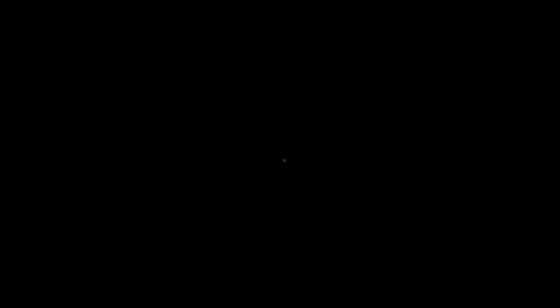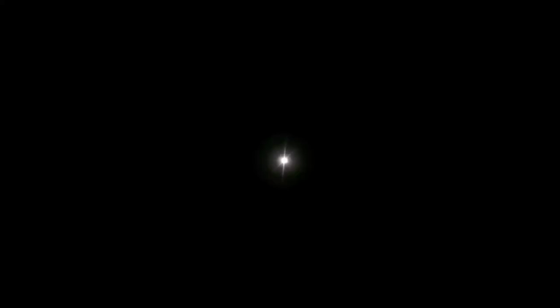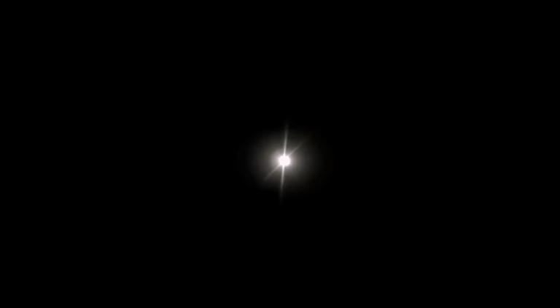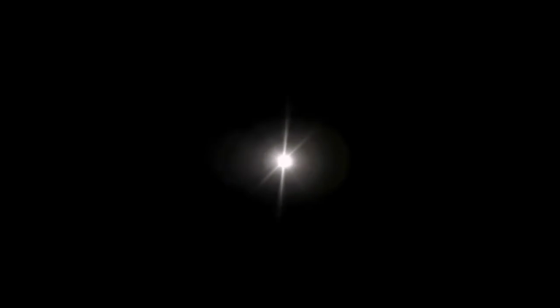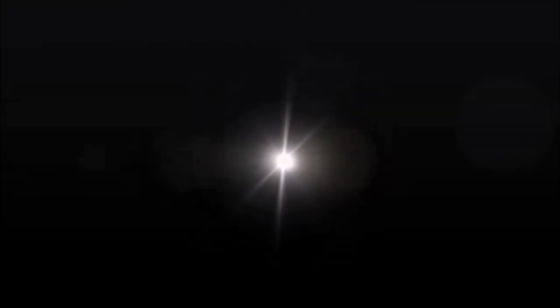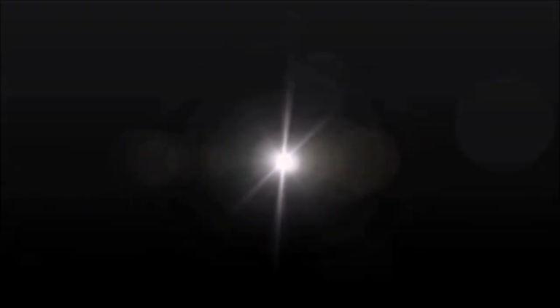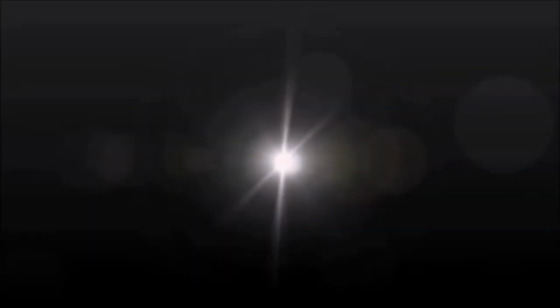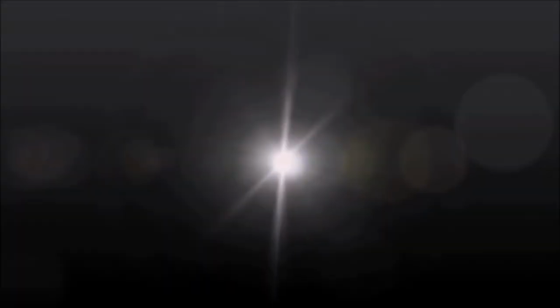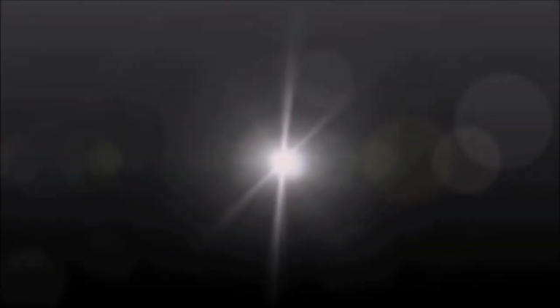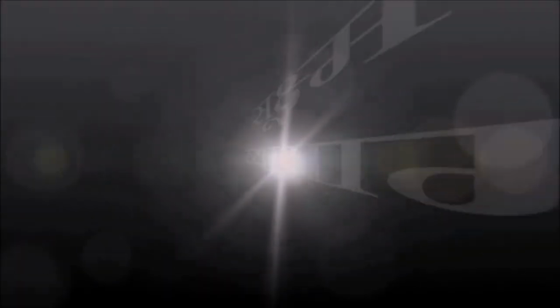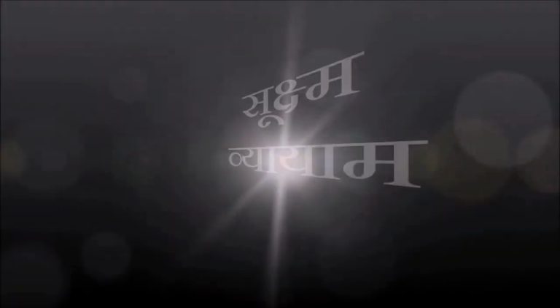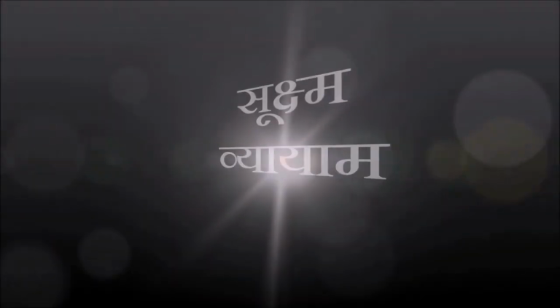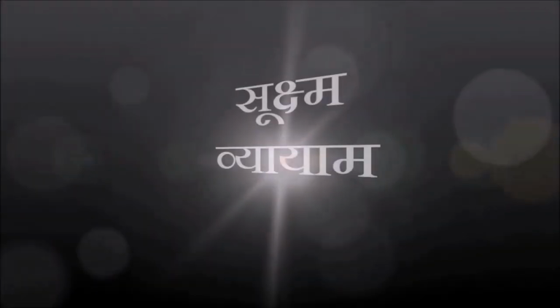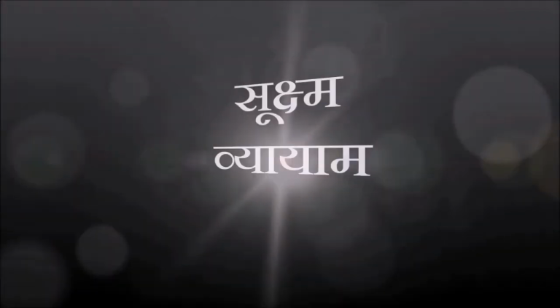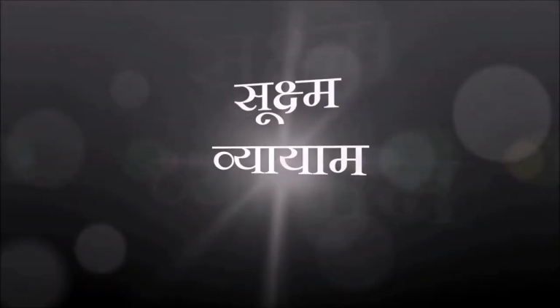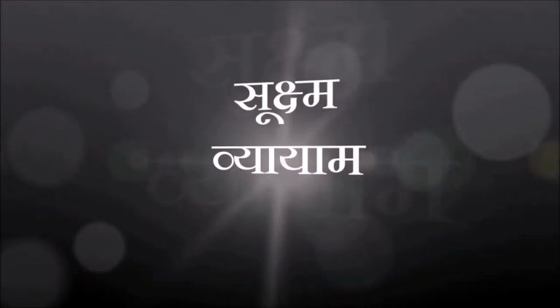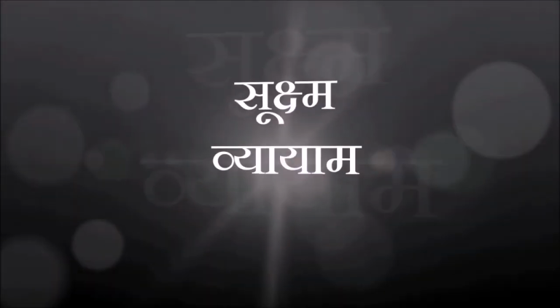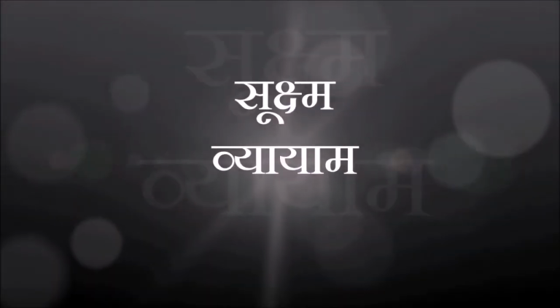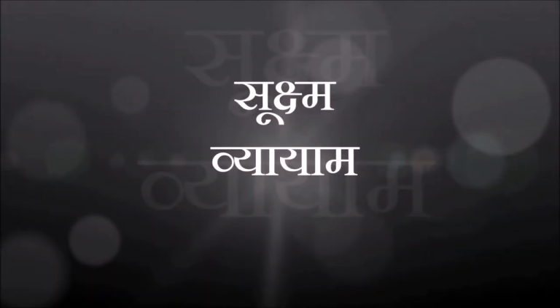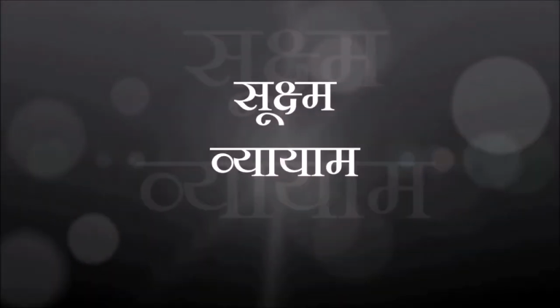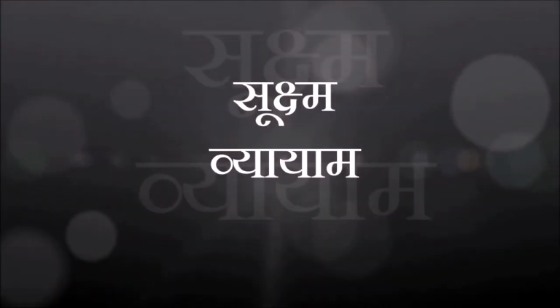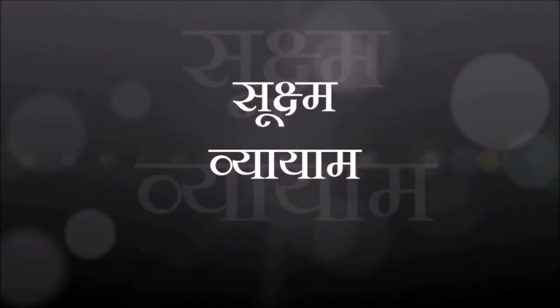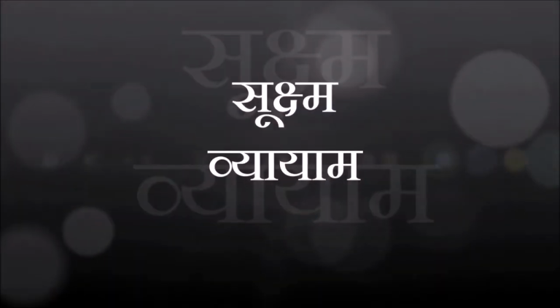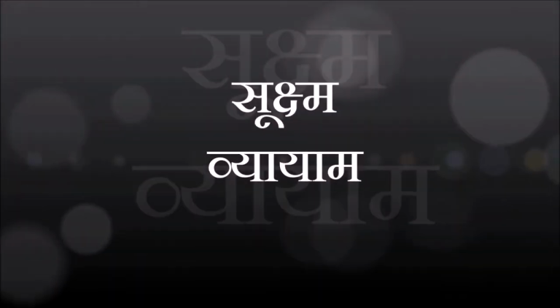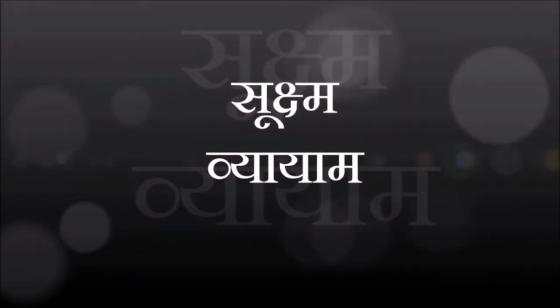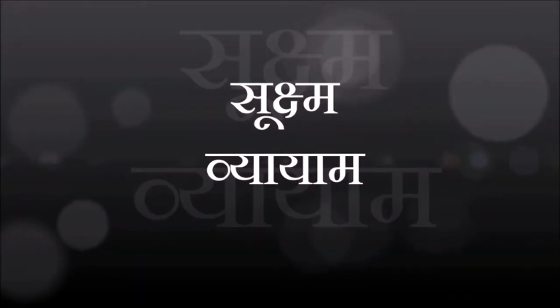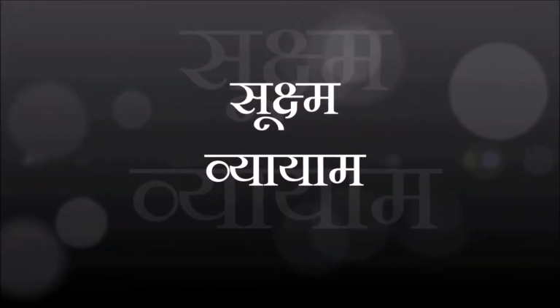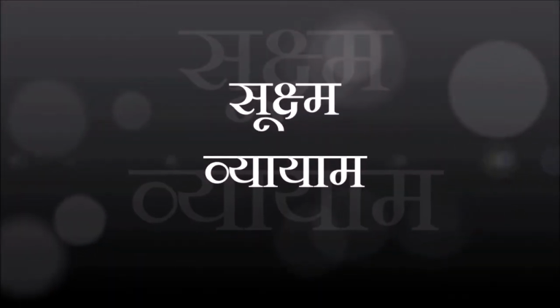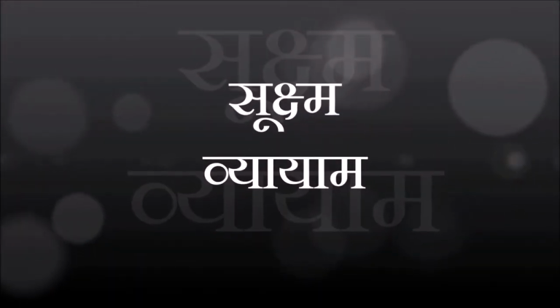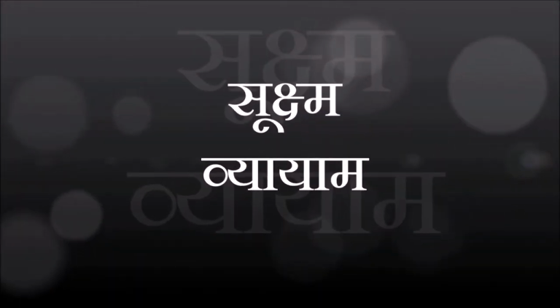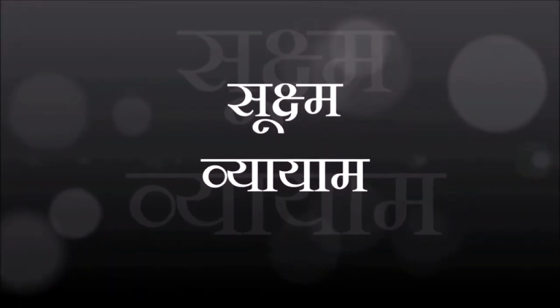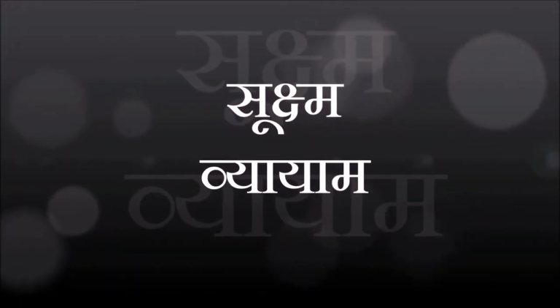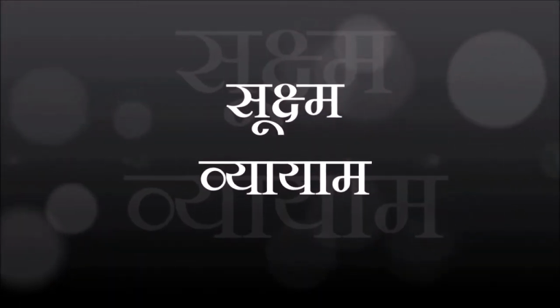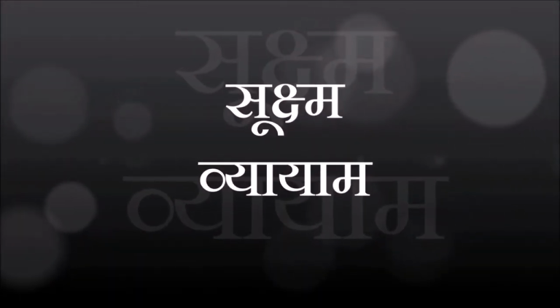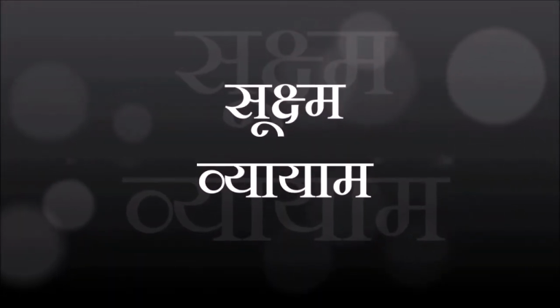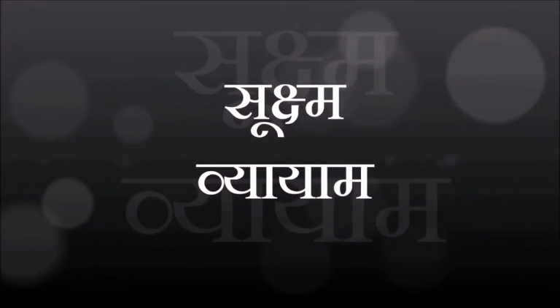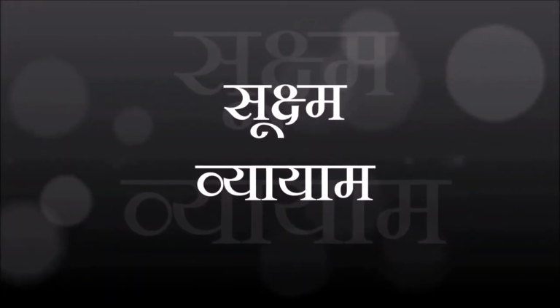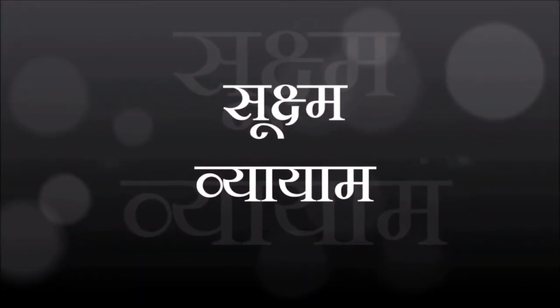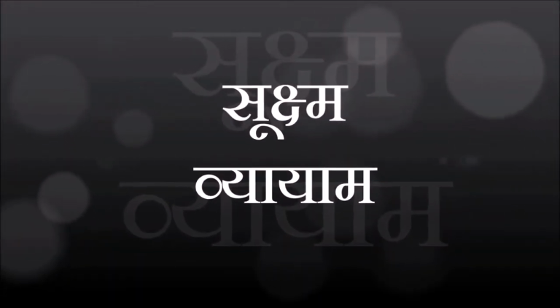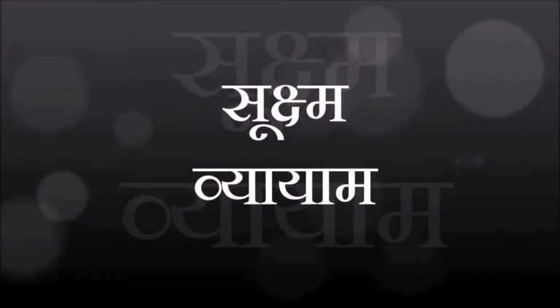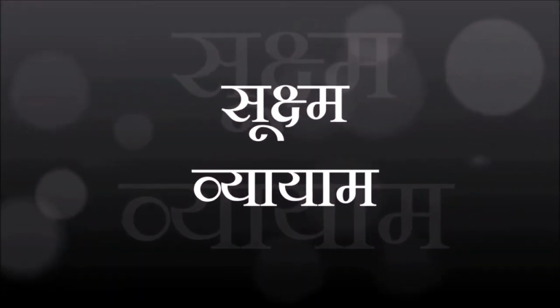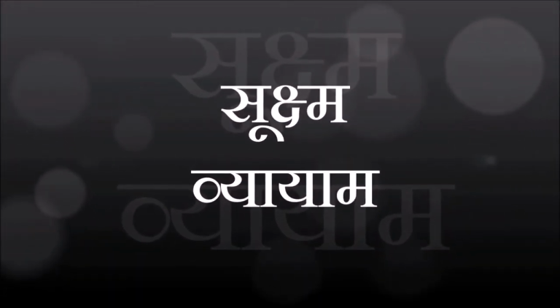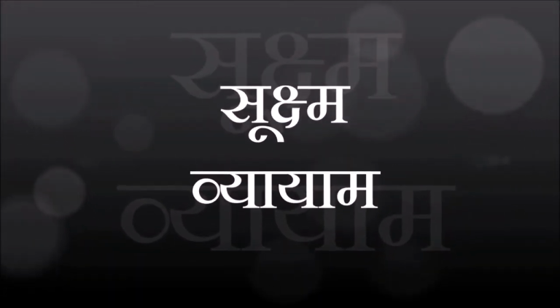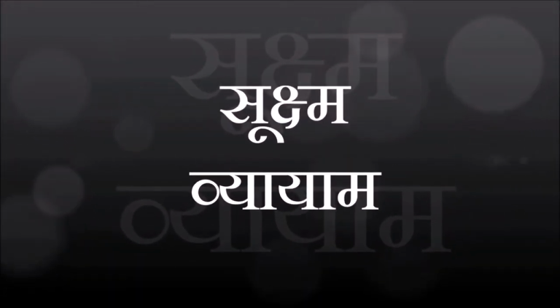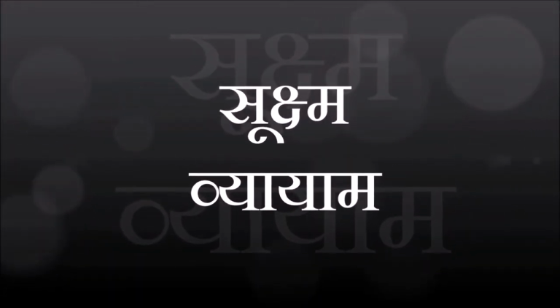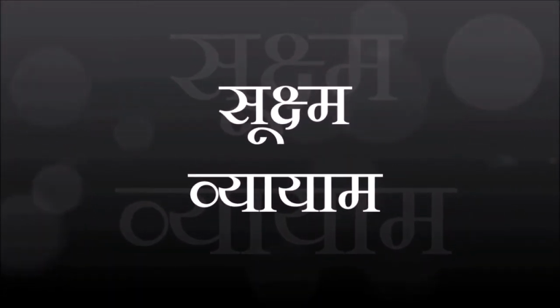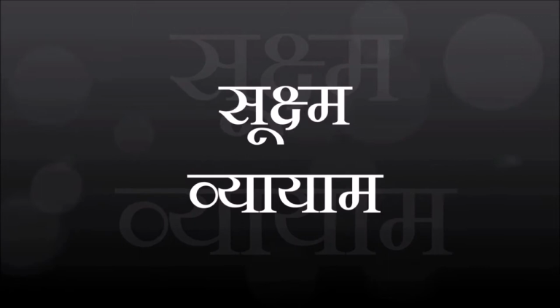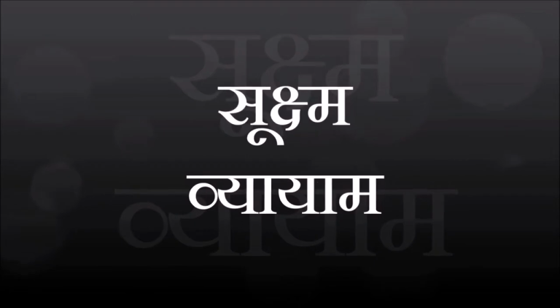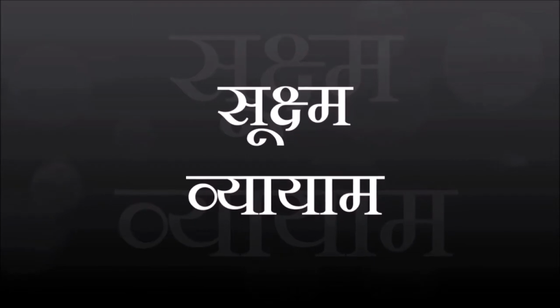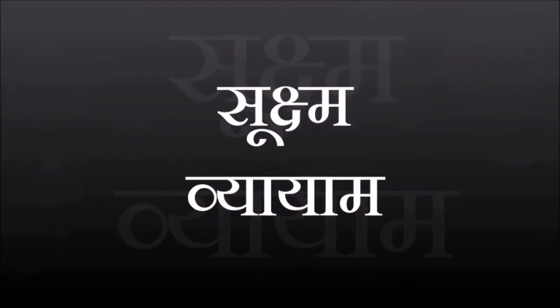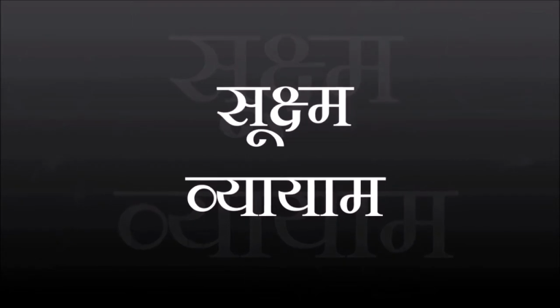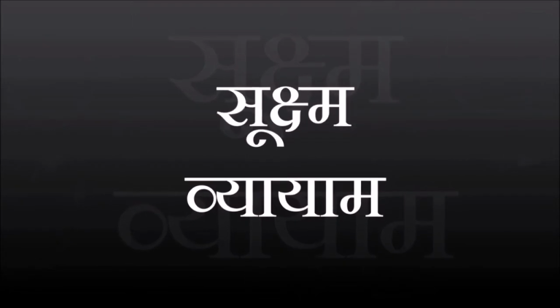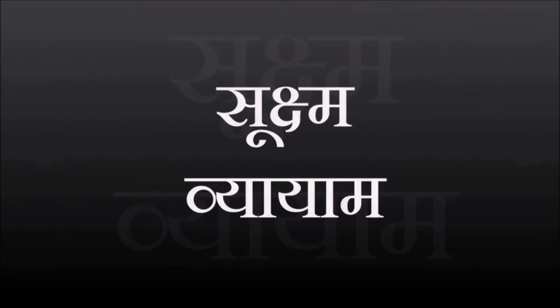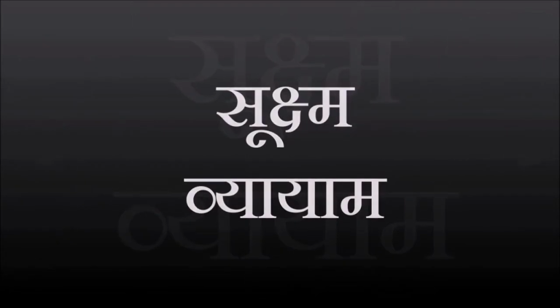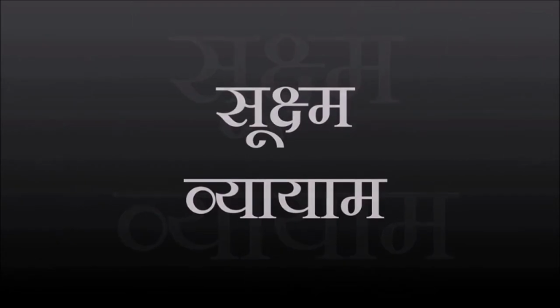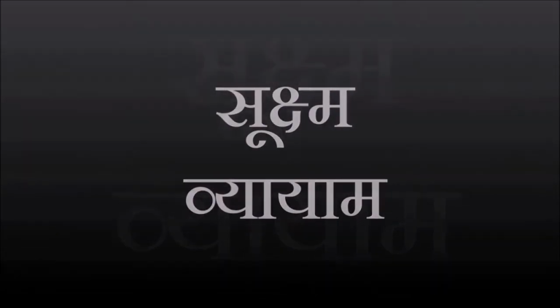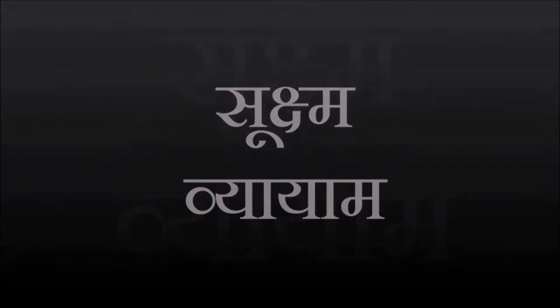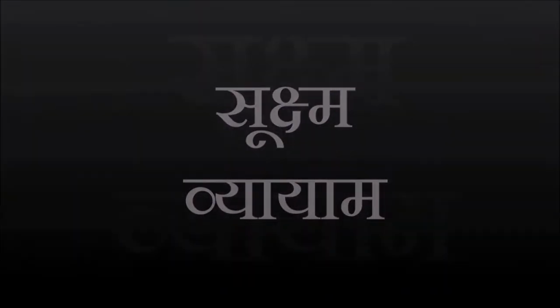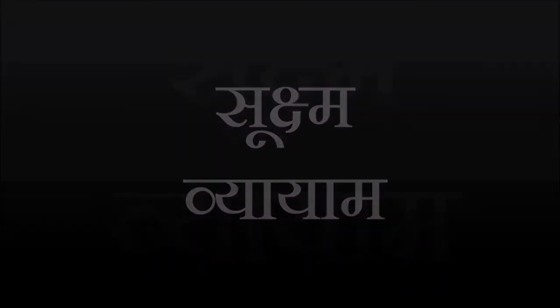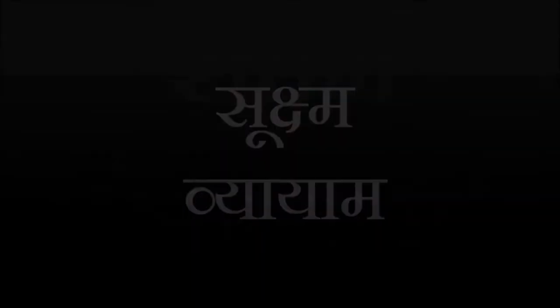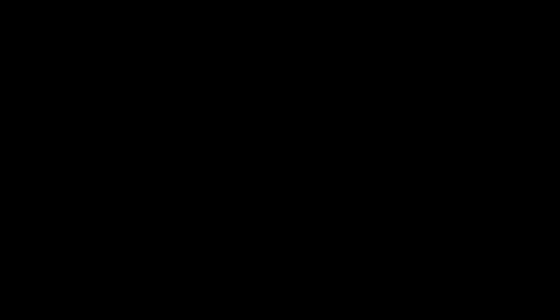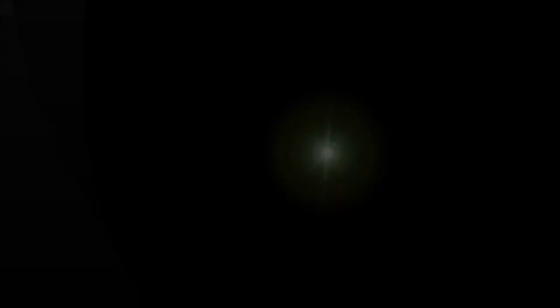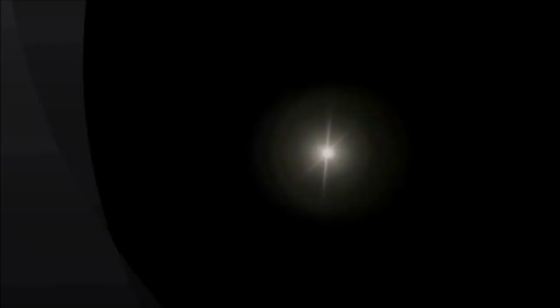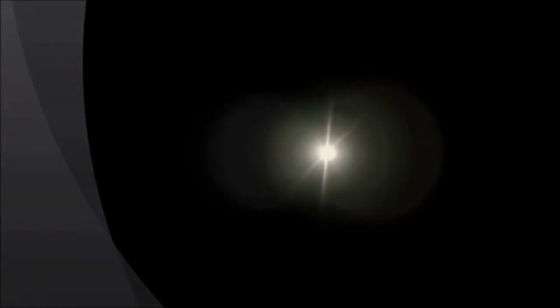Sukshmubhyayam by Dr. Kamlesh. Namaskar. To begin with,